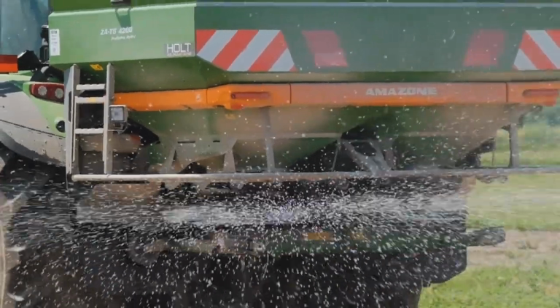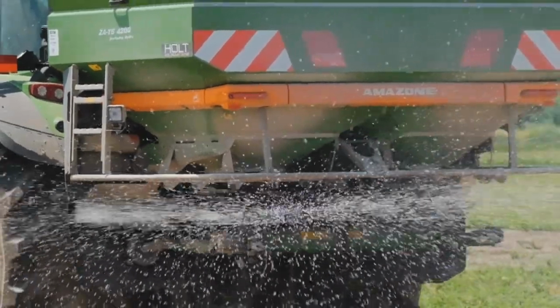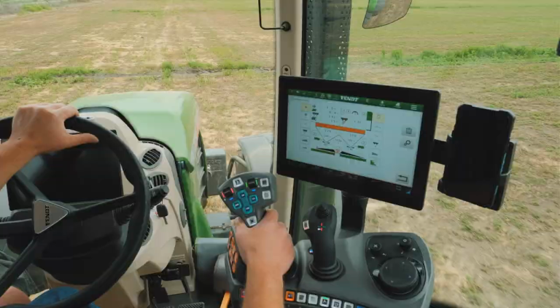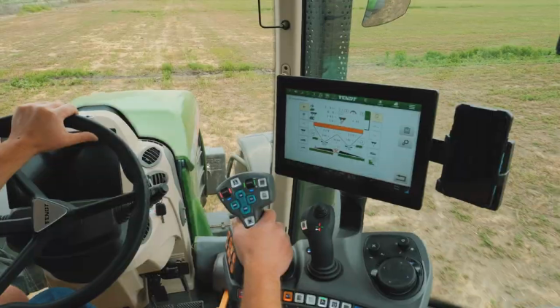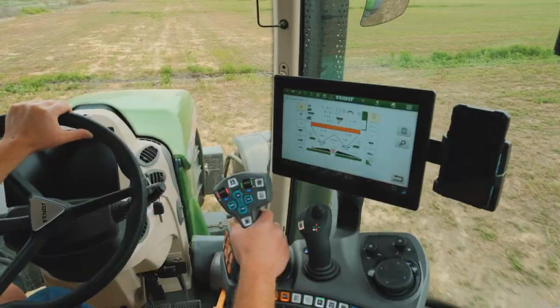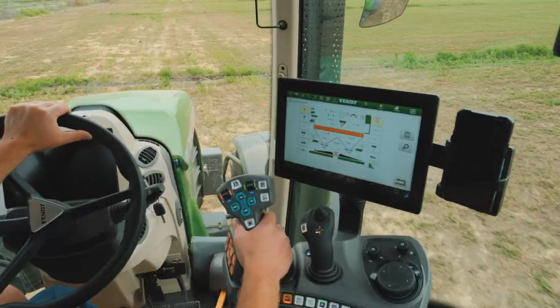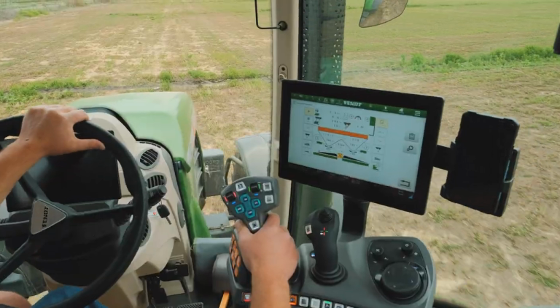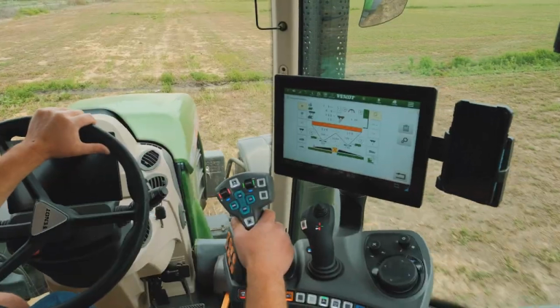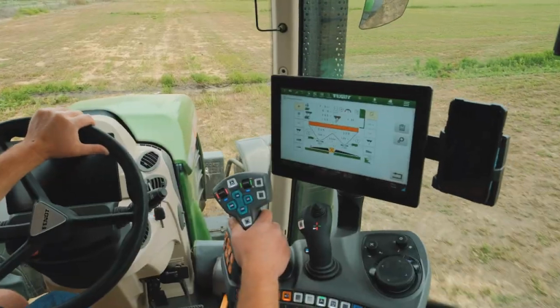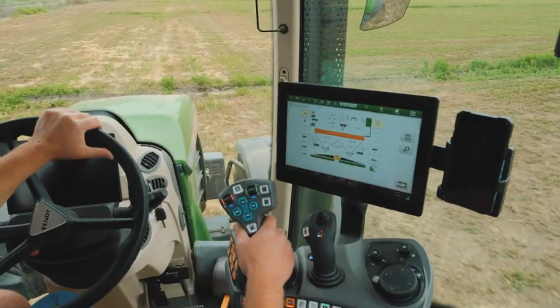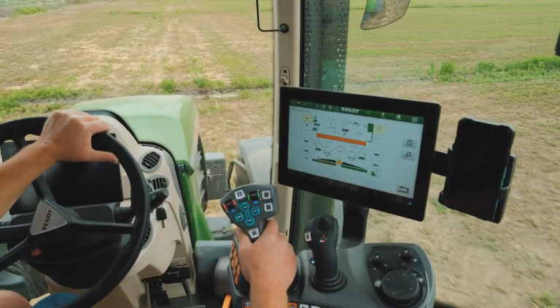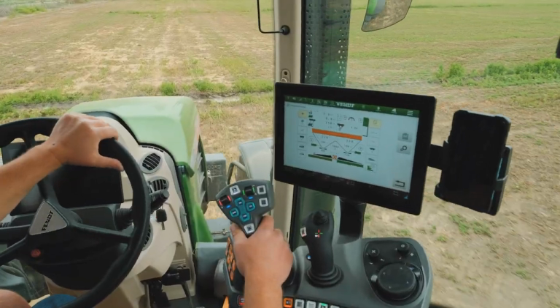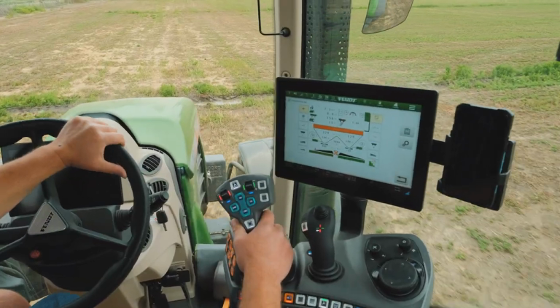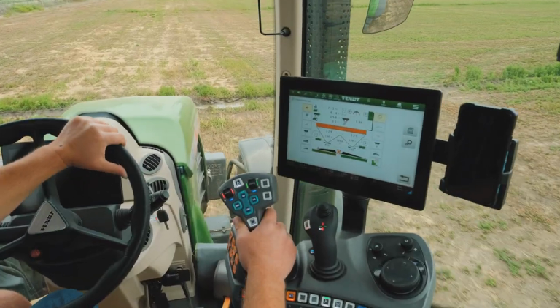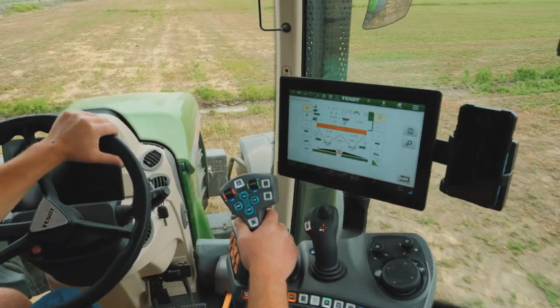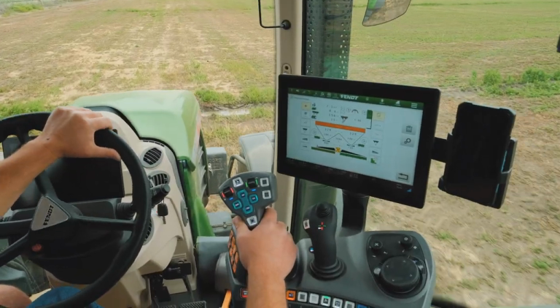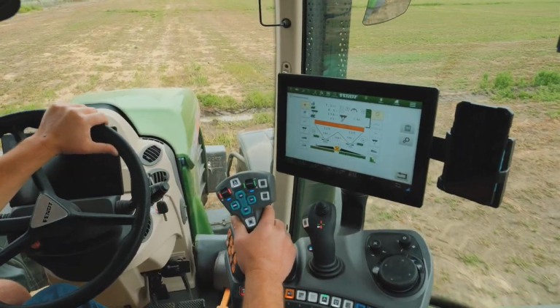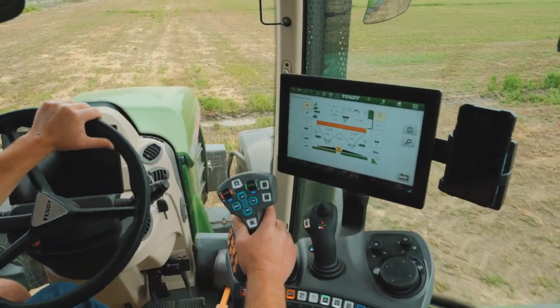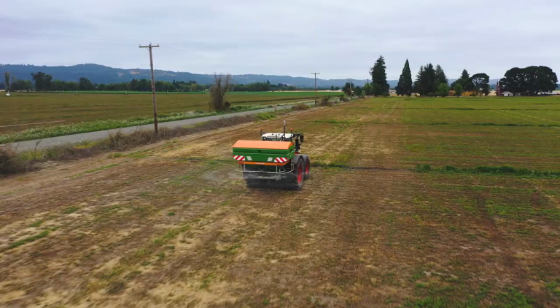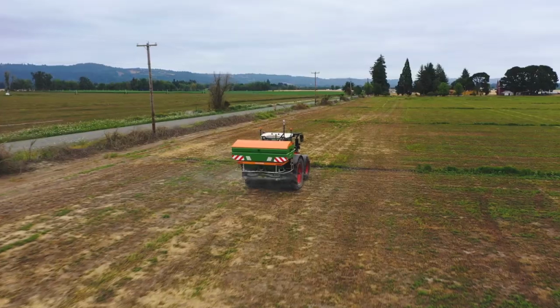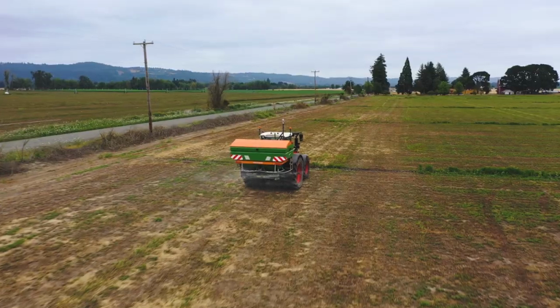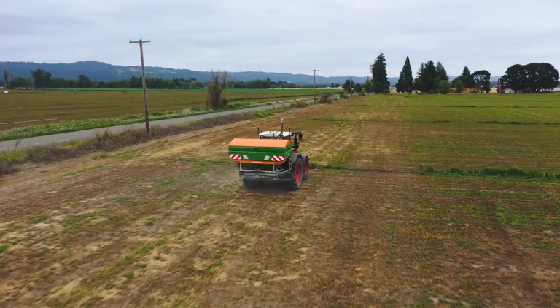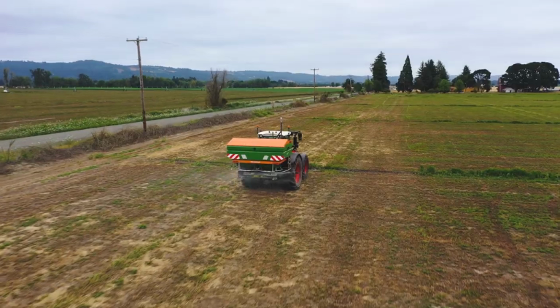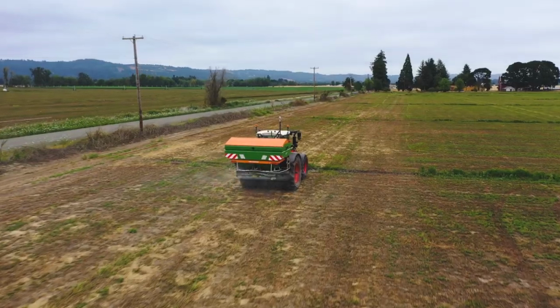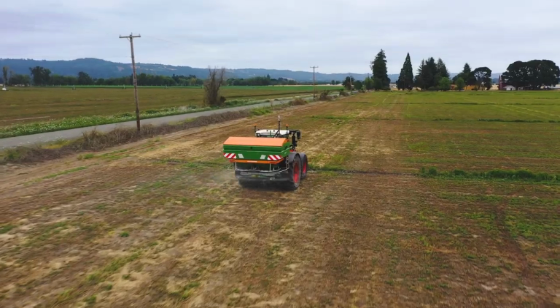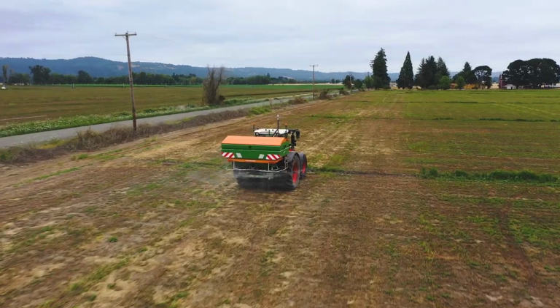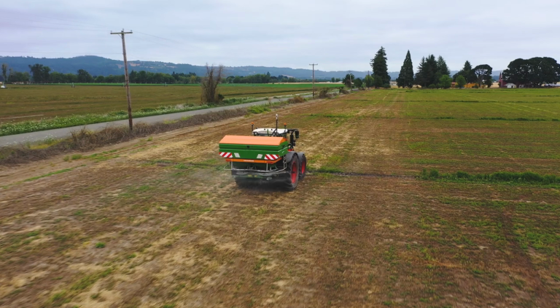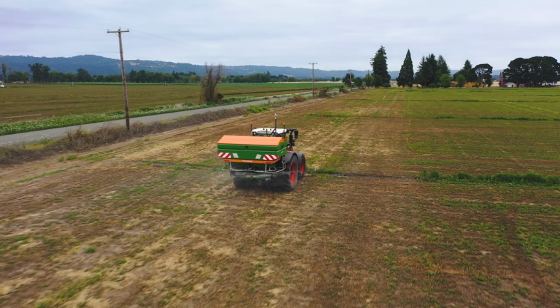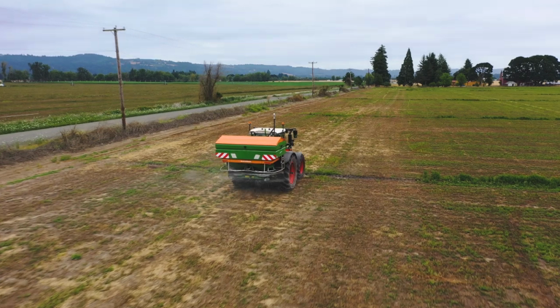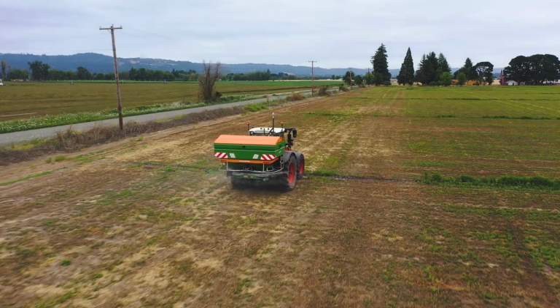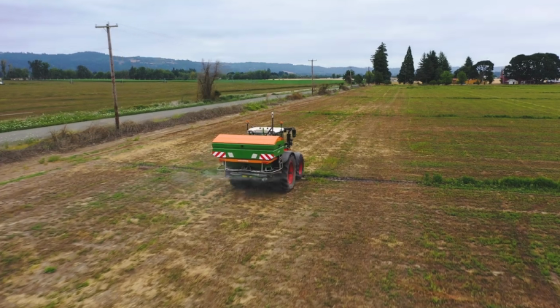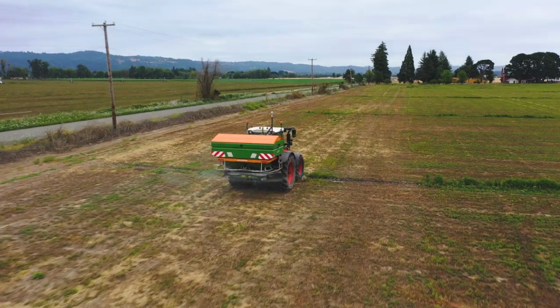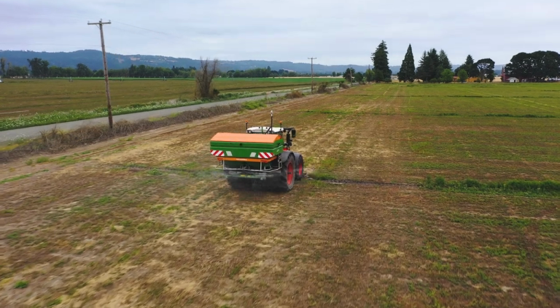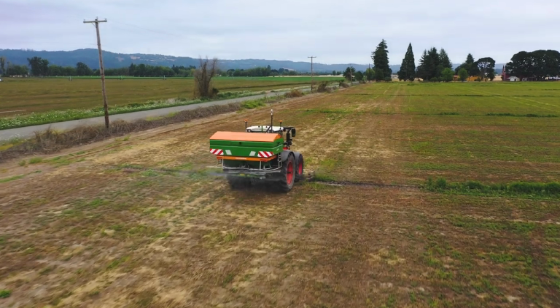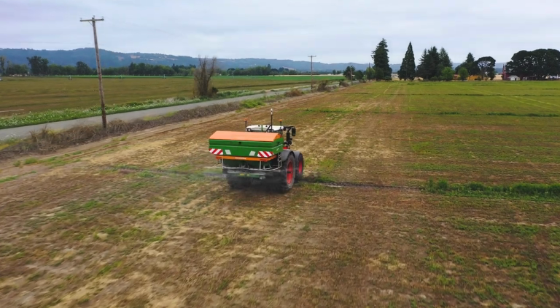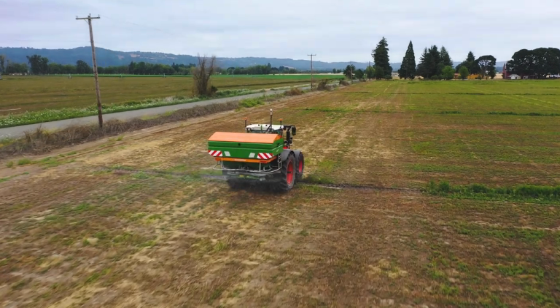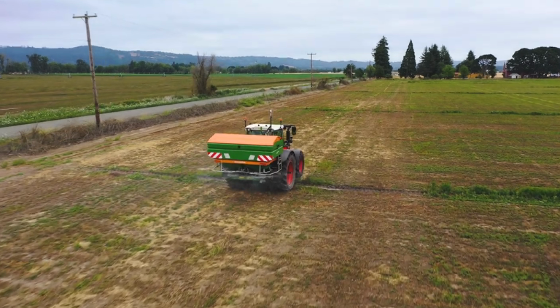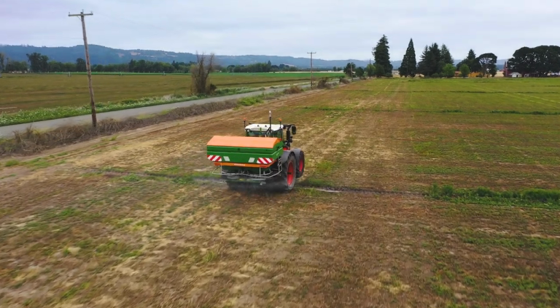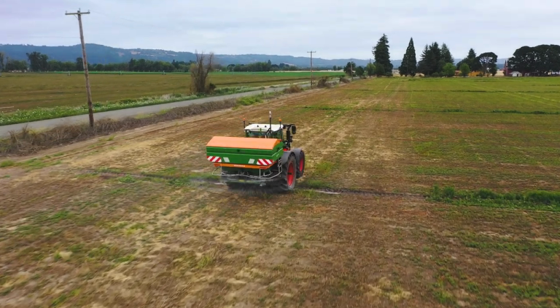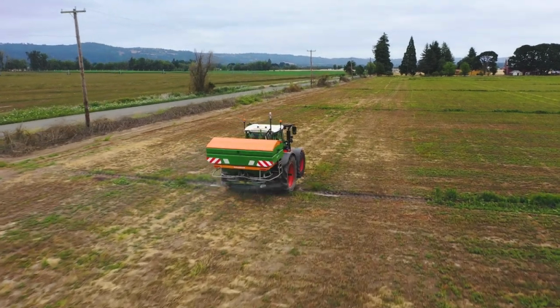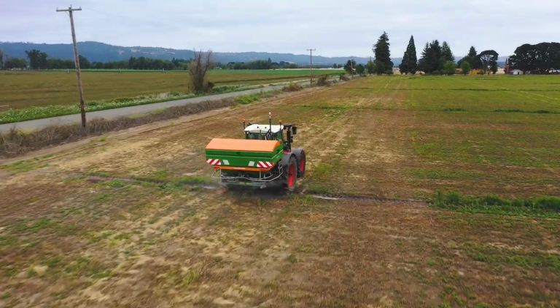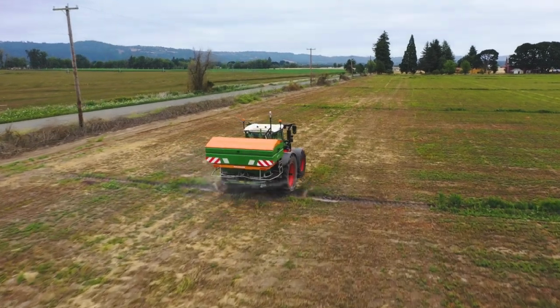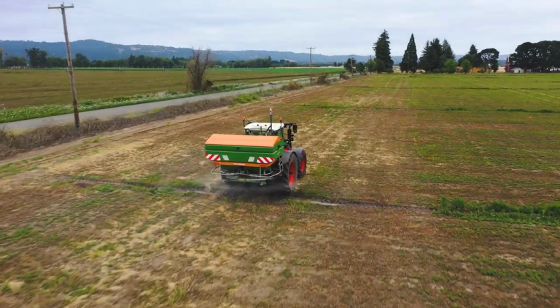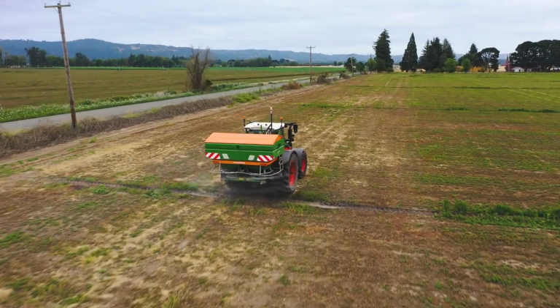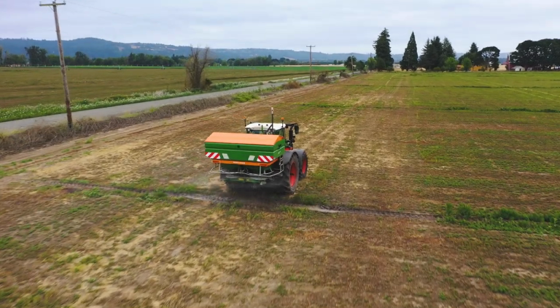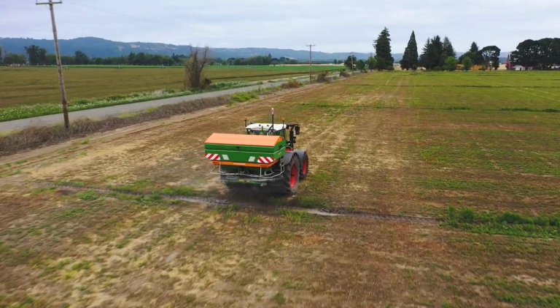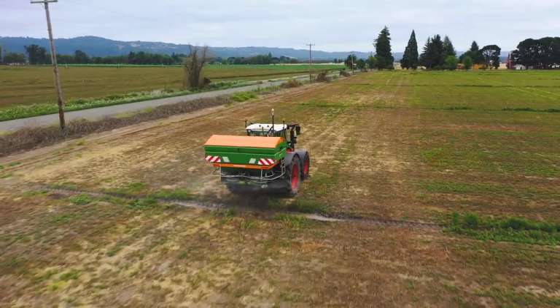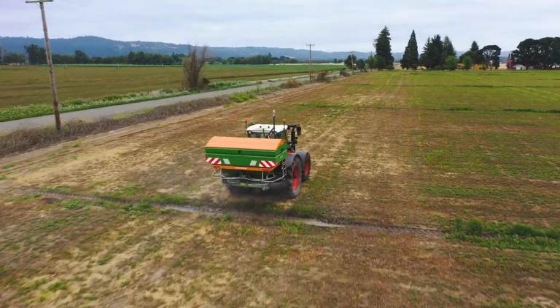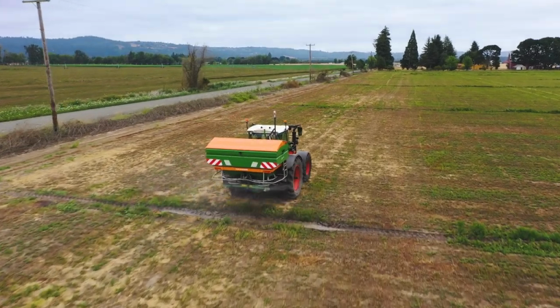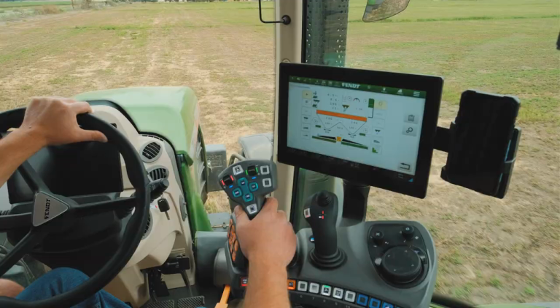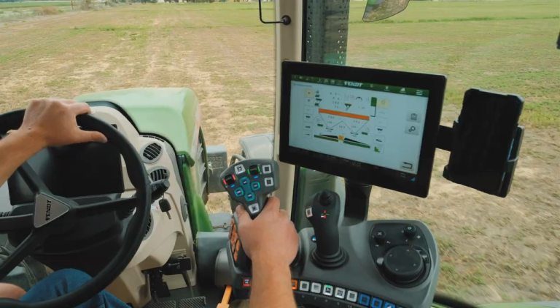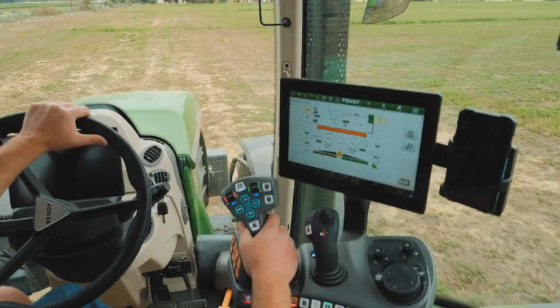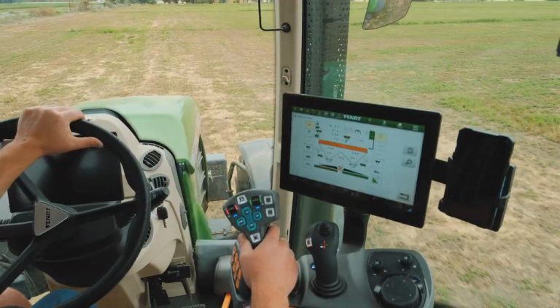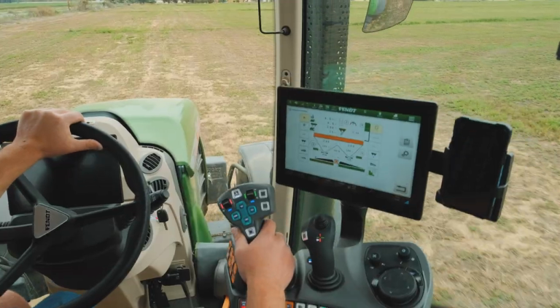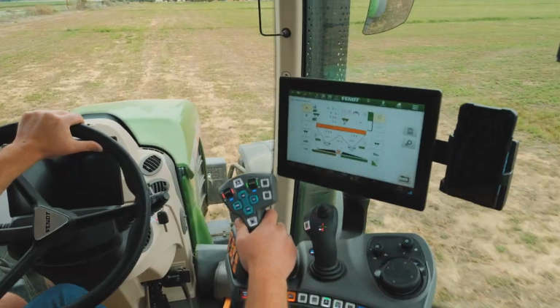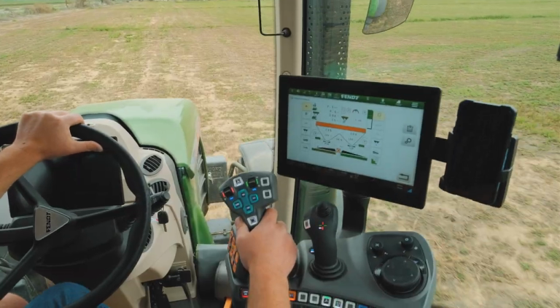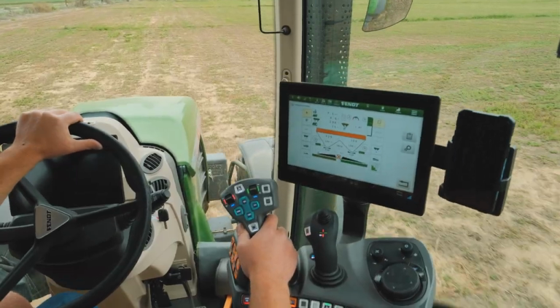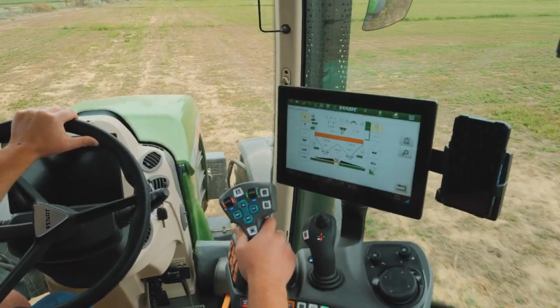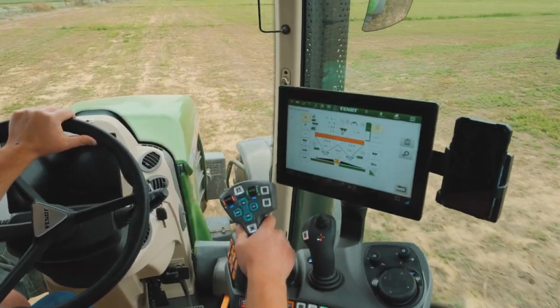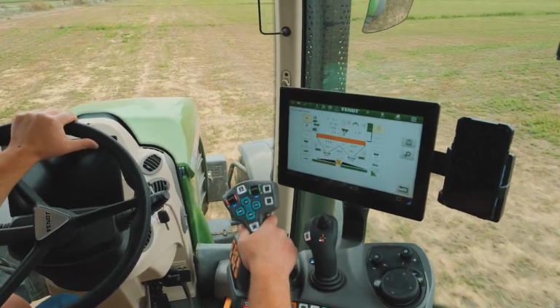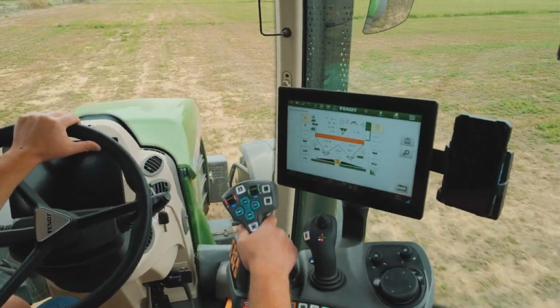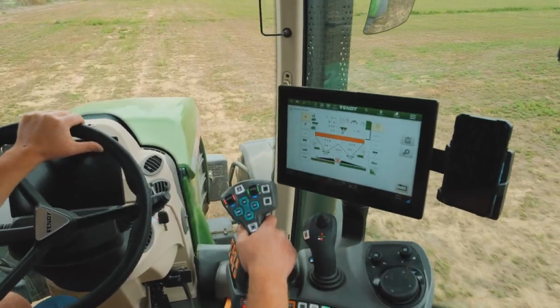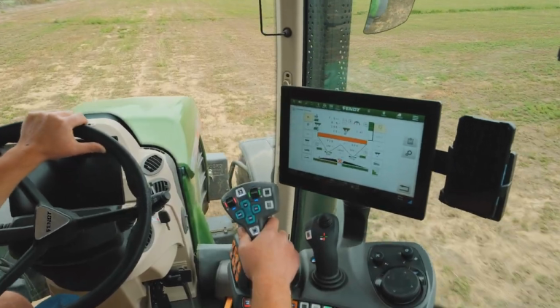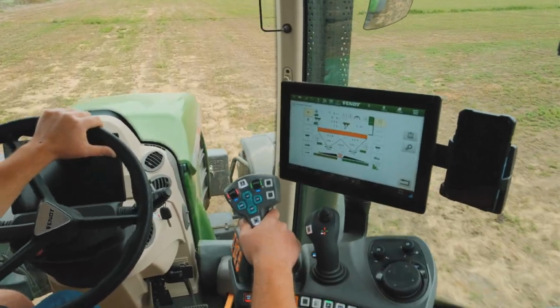Little bumpy here — crossing some linear tracks so we've got to slow down.